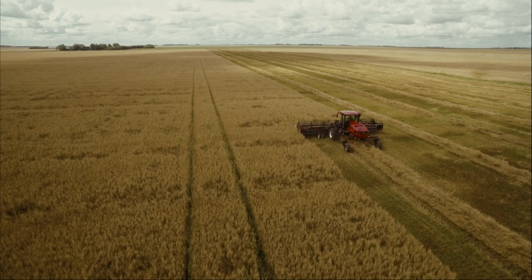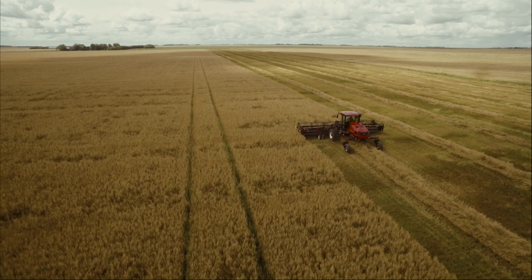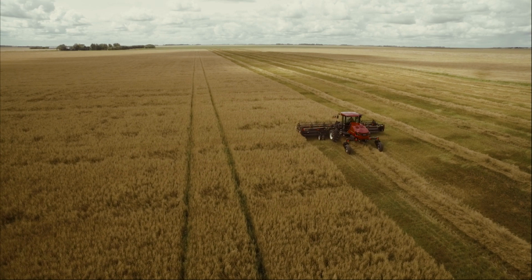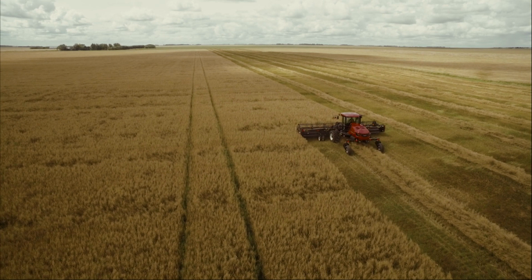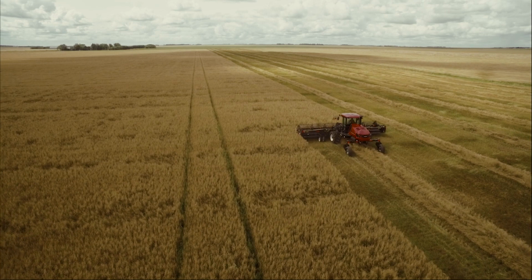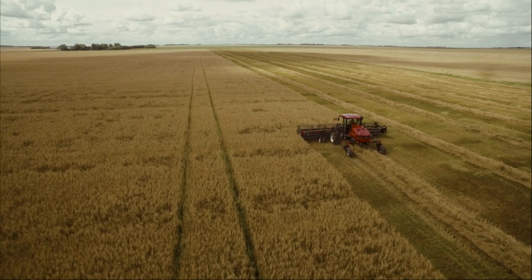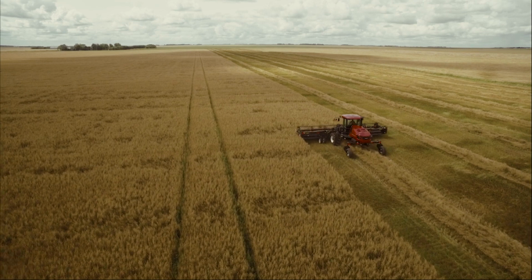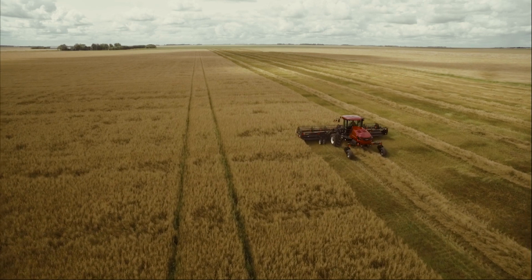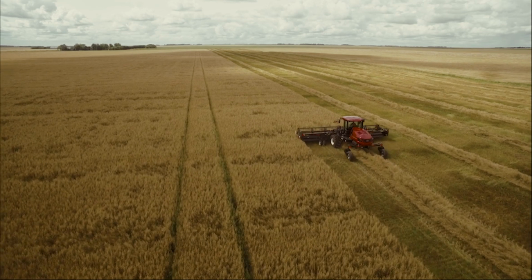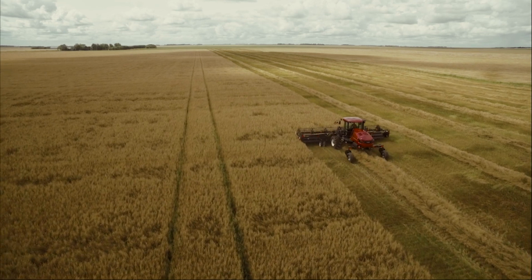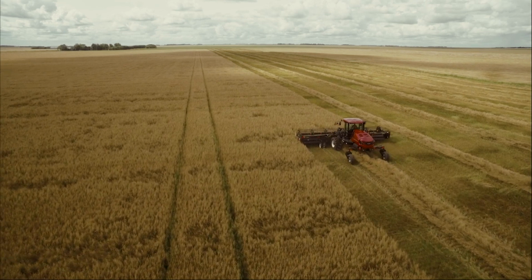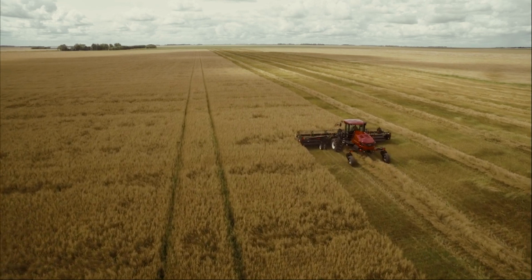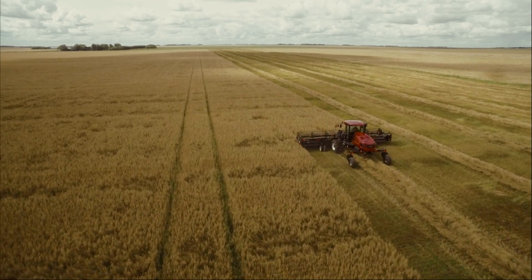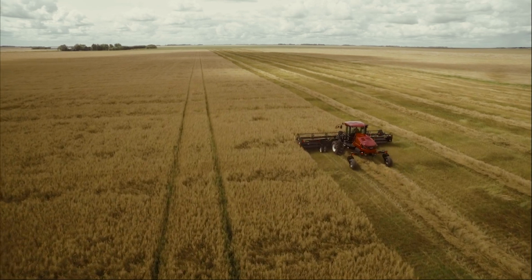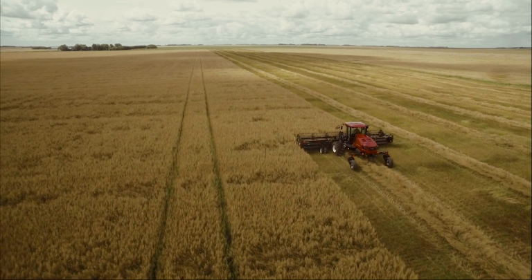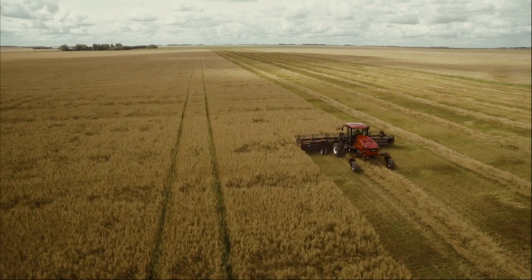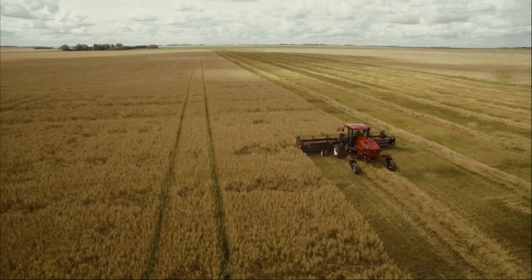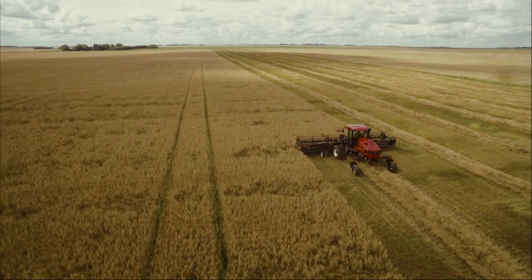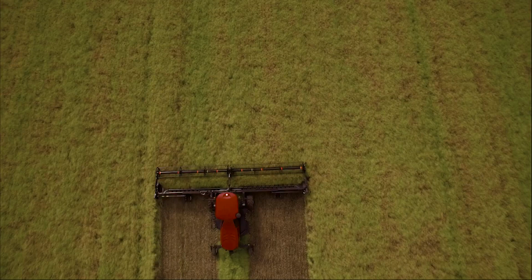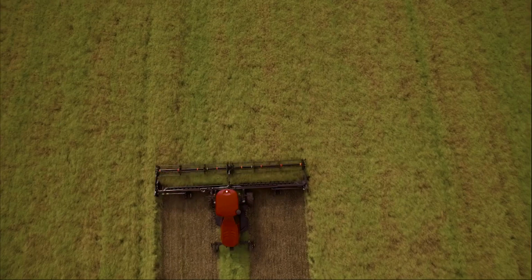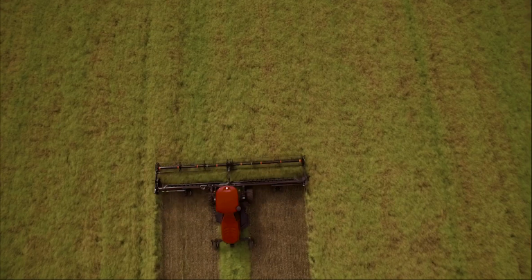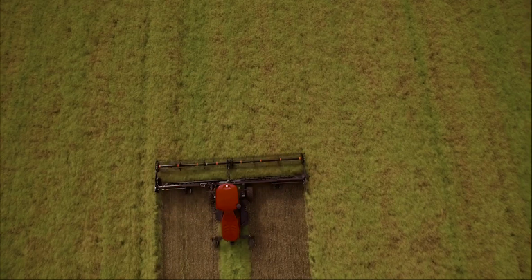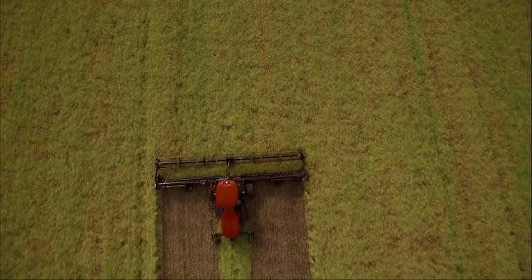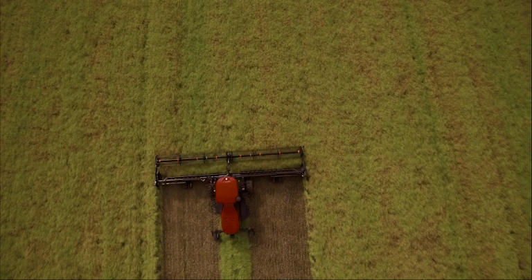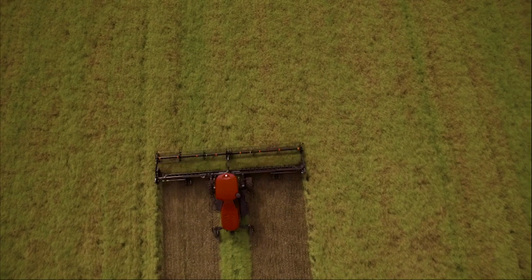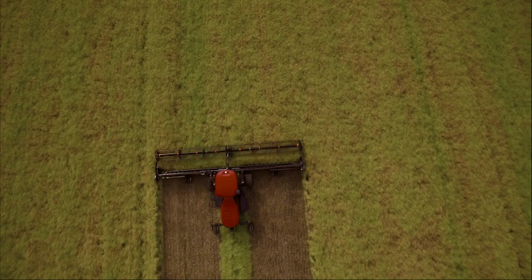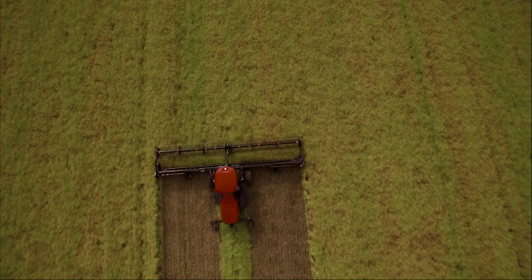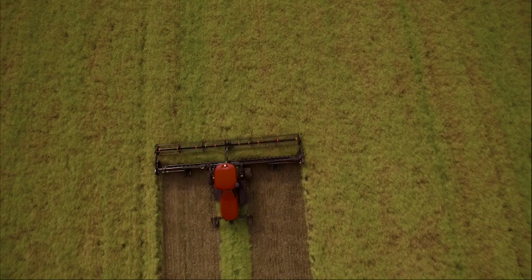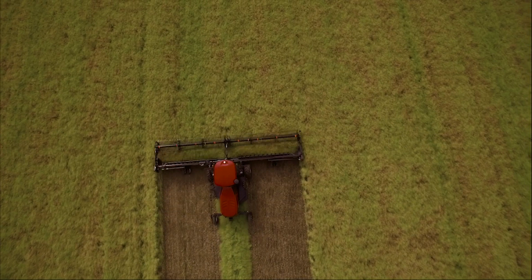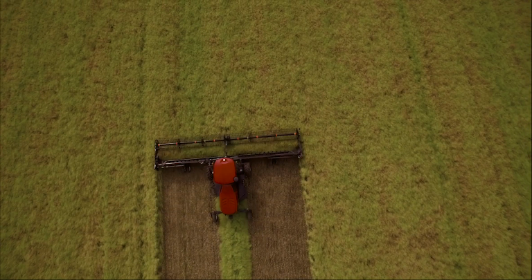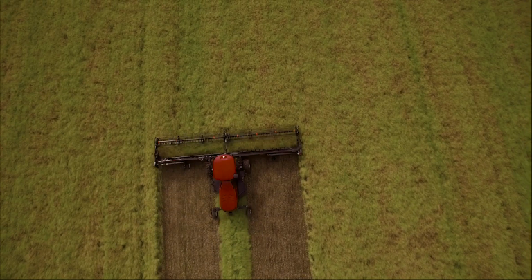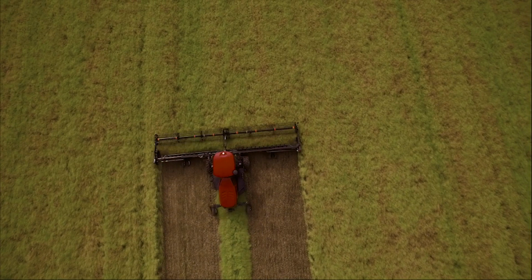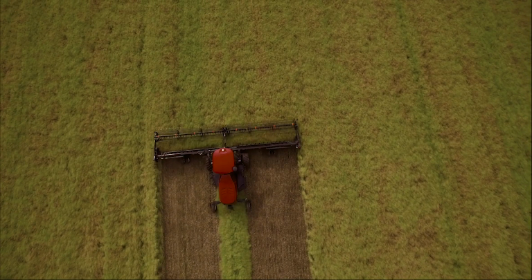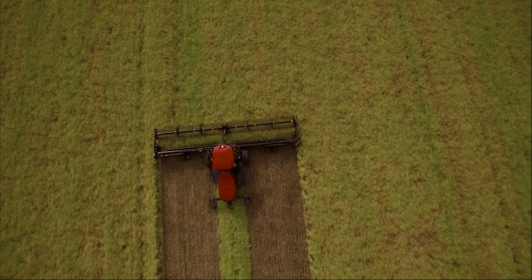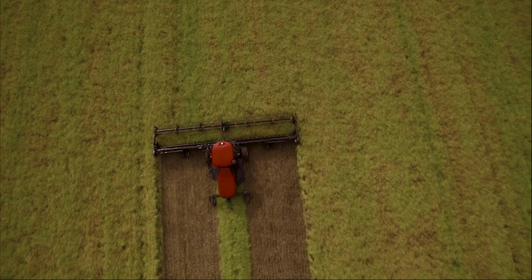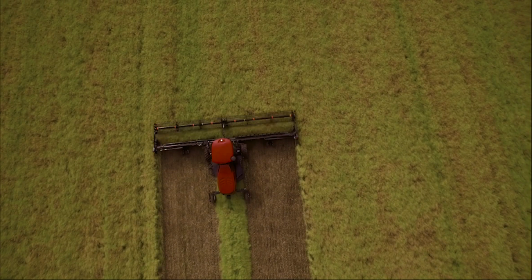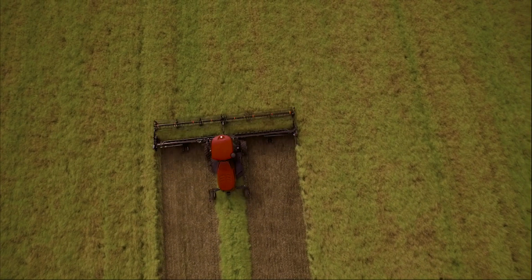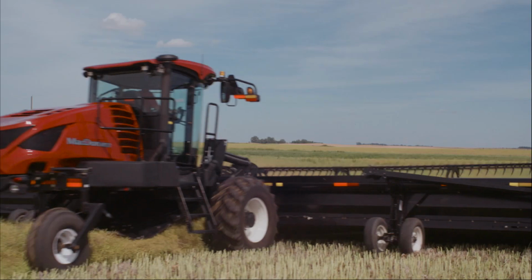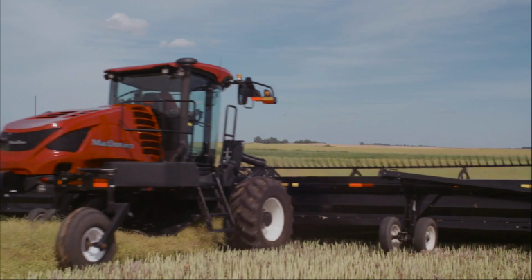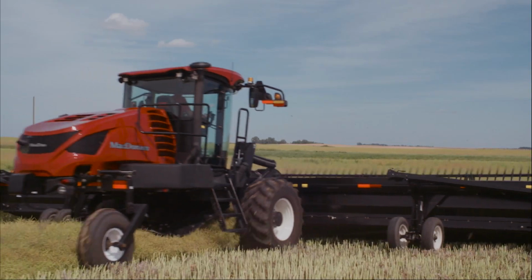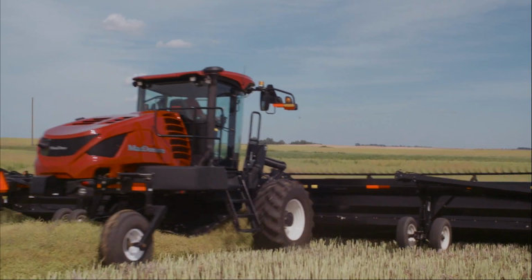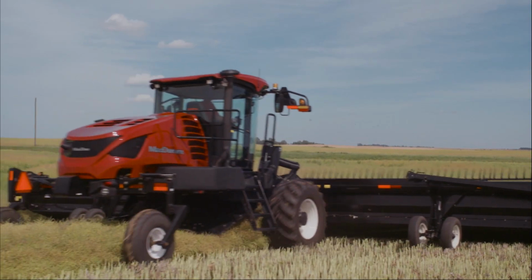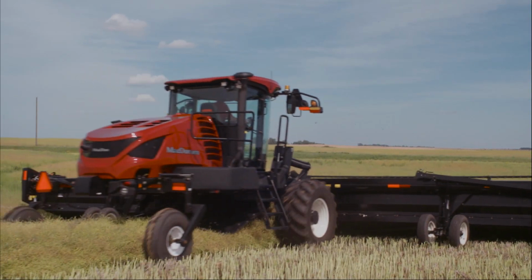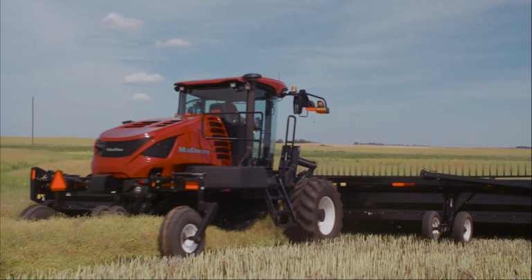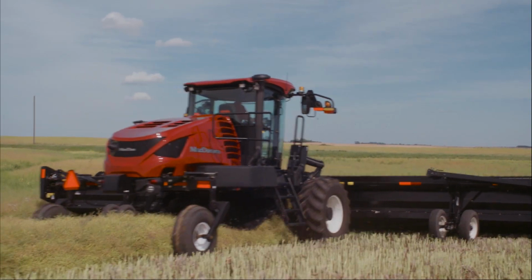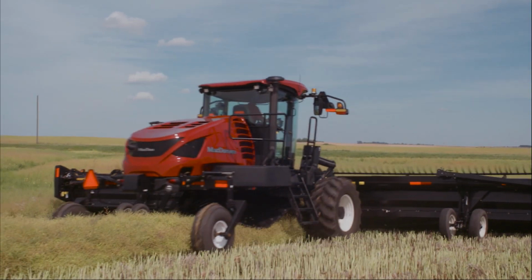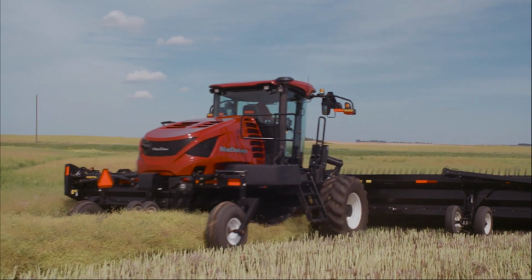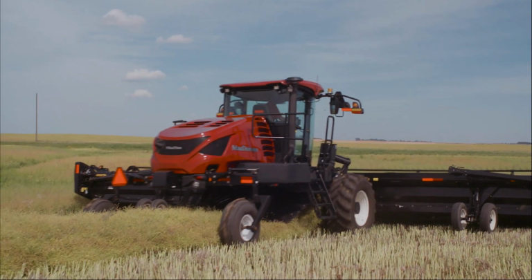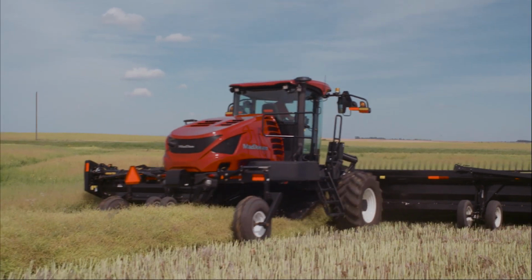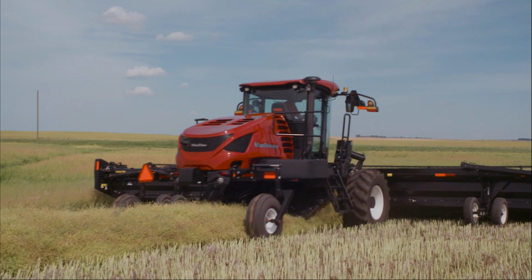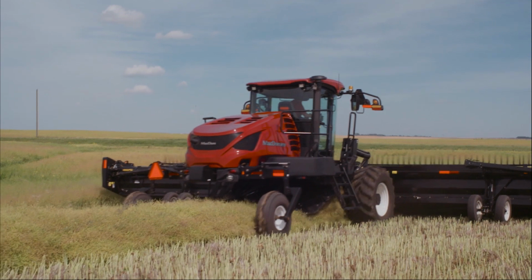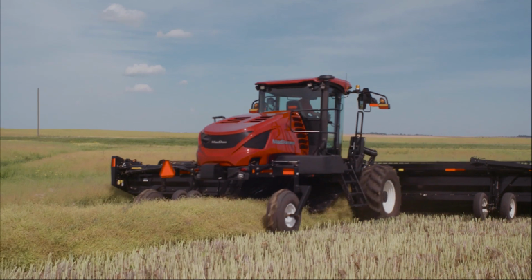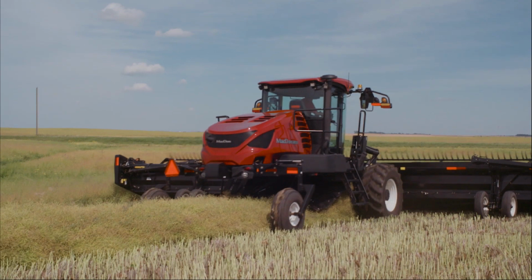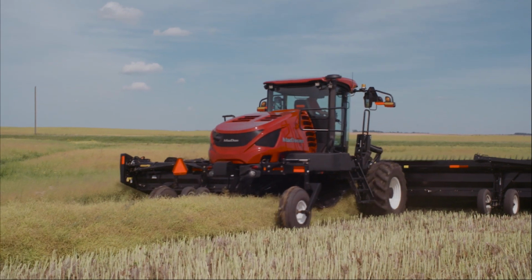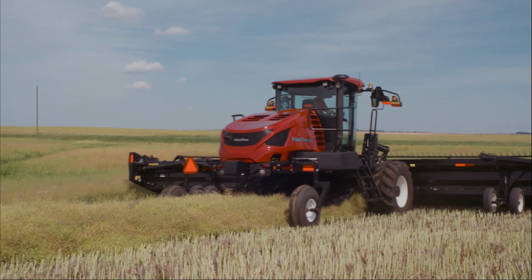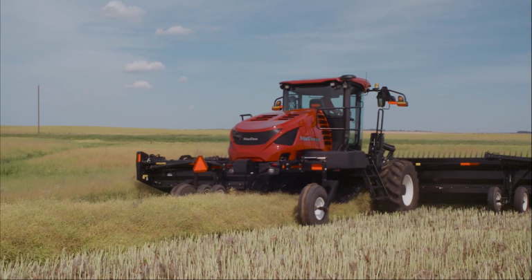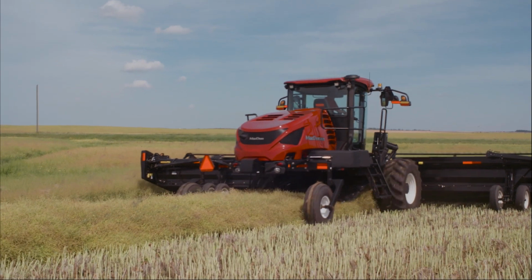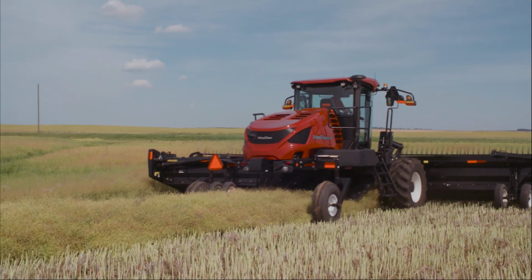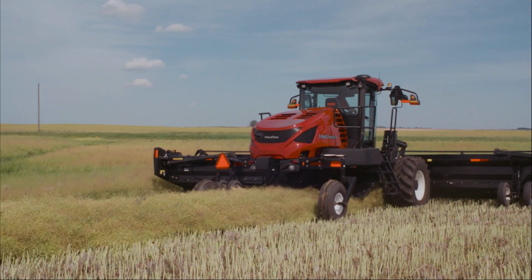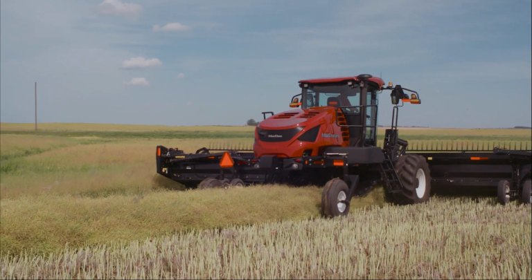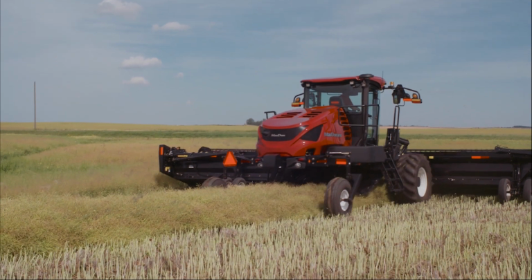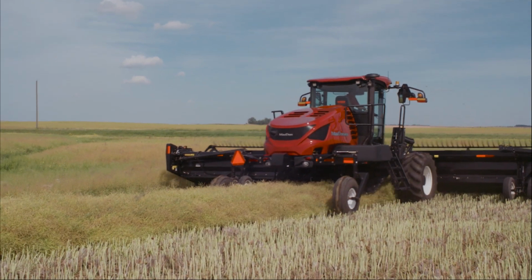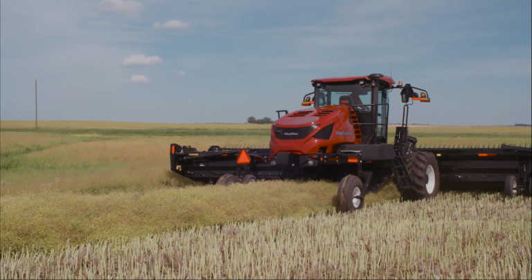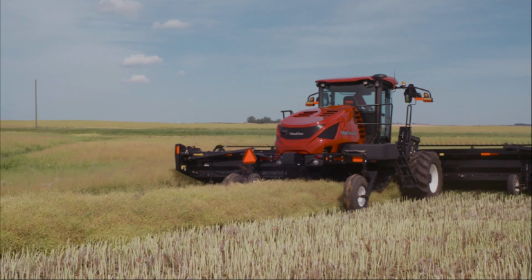The benefits don't stop with swathing. Picking up and feeding even, consistent swaths helps your combine to run at peak capacity.